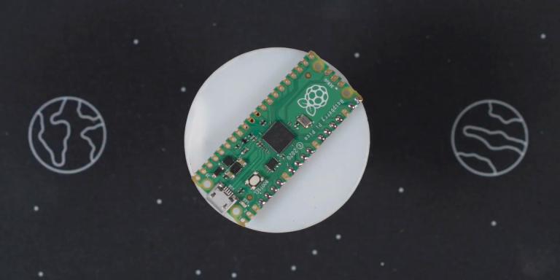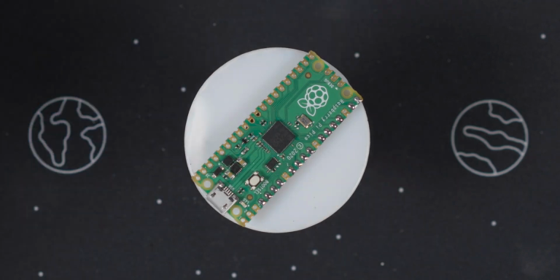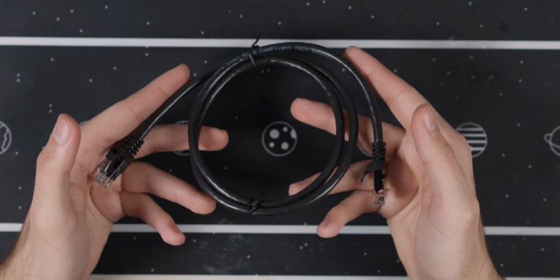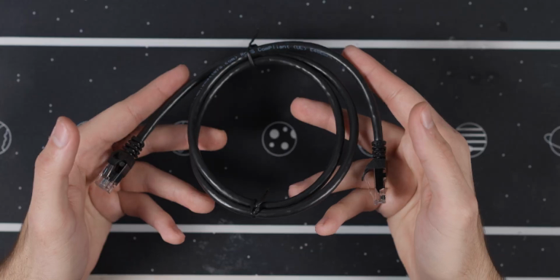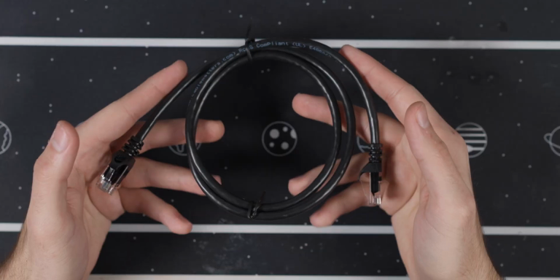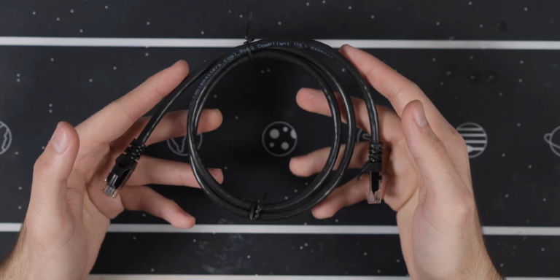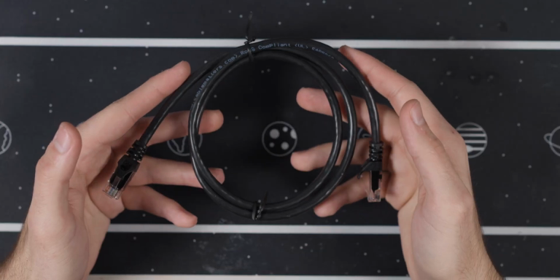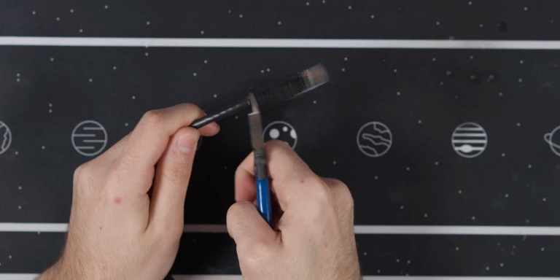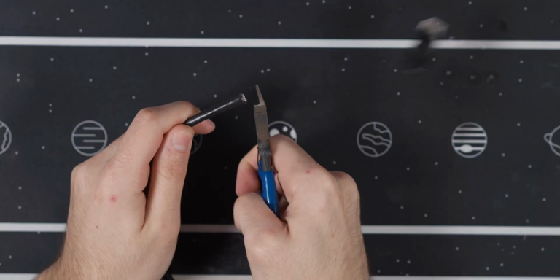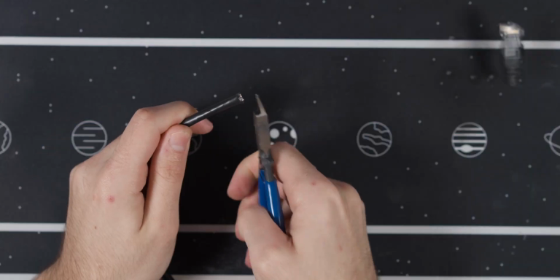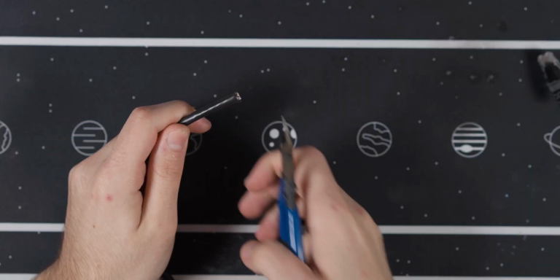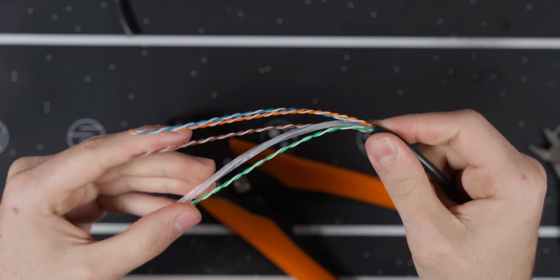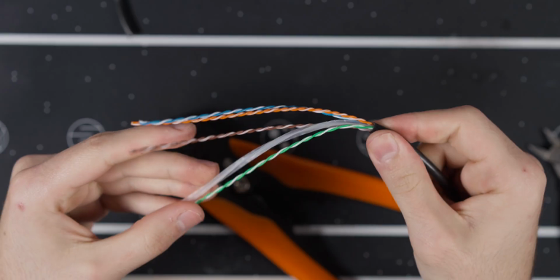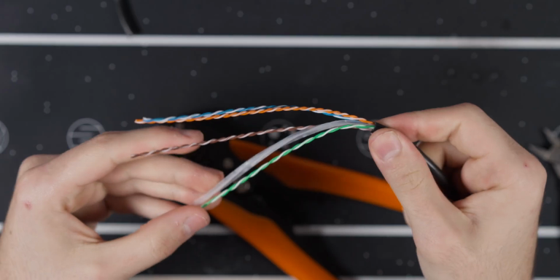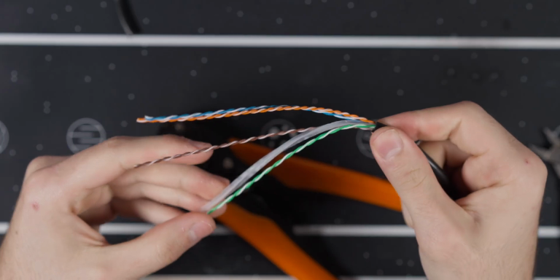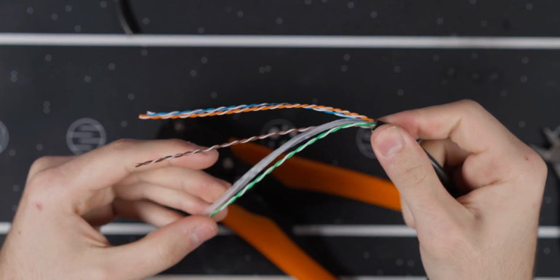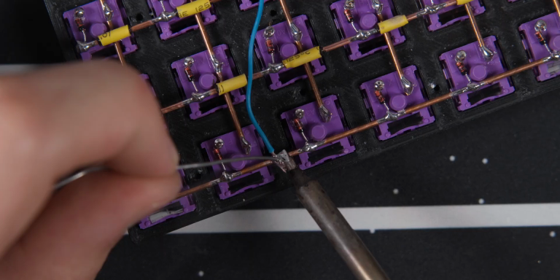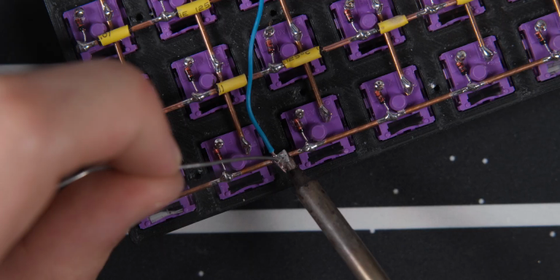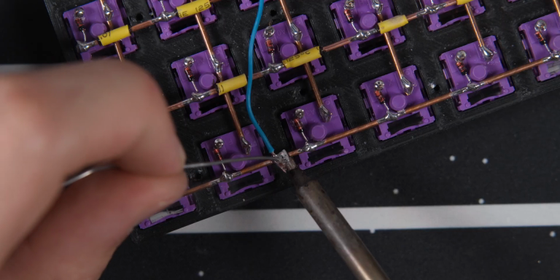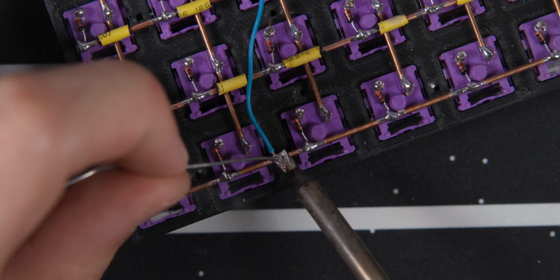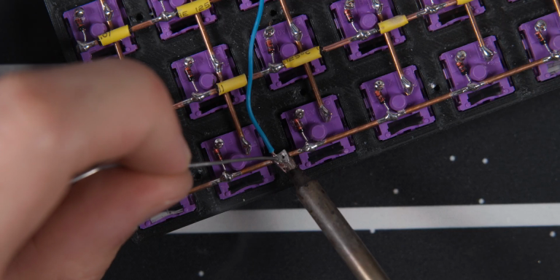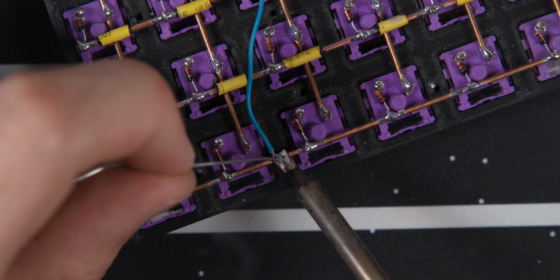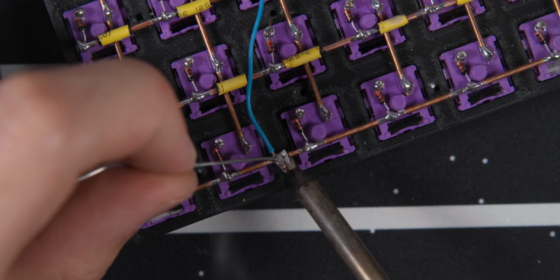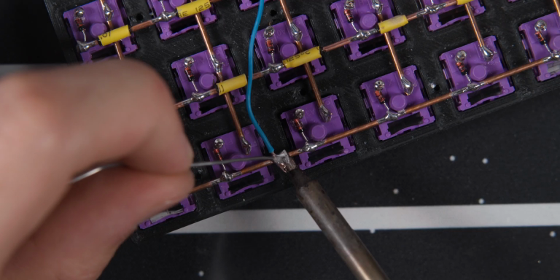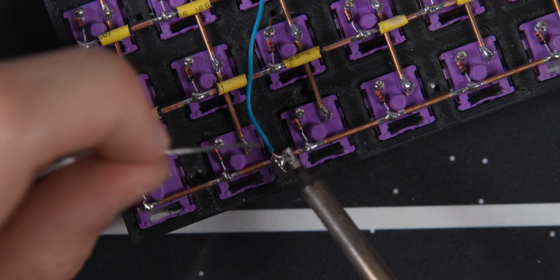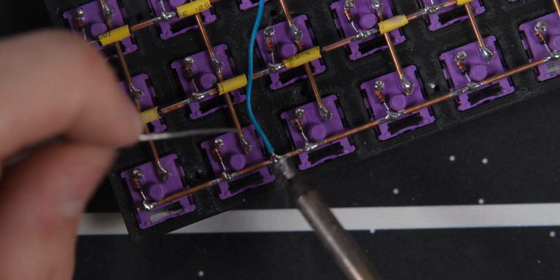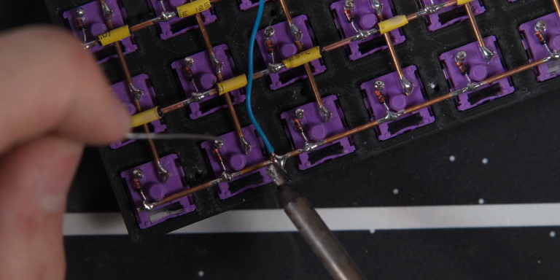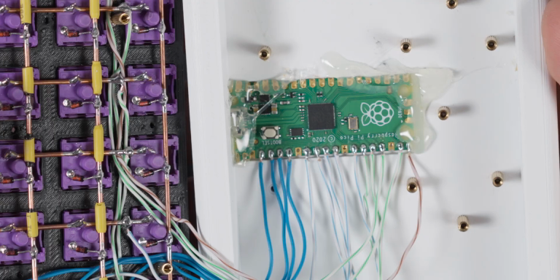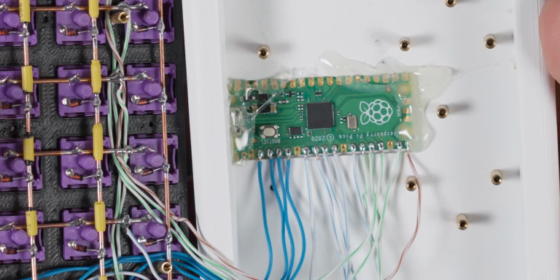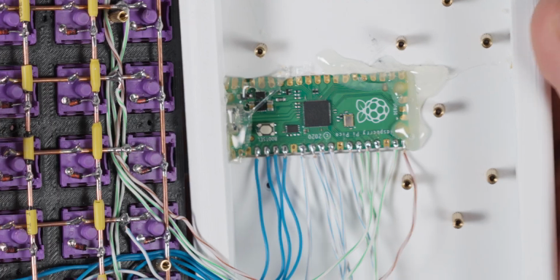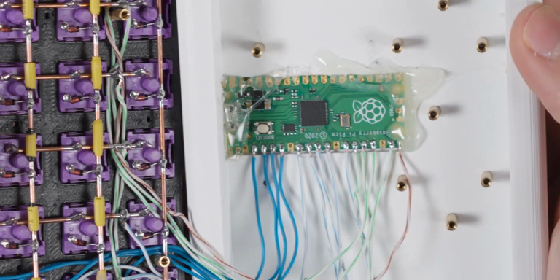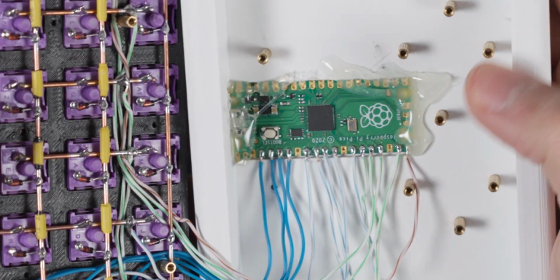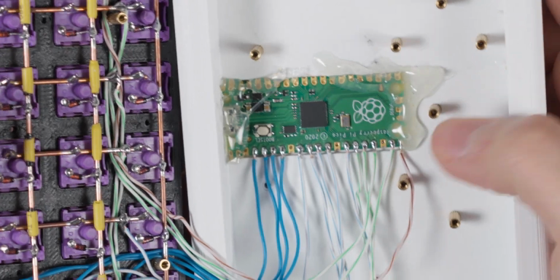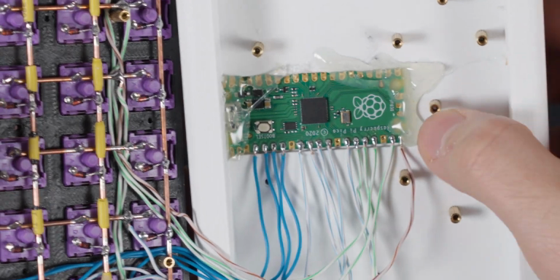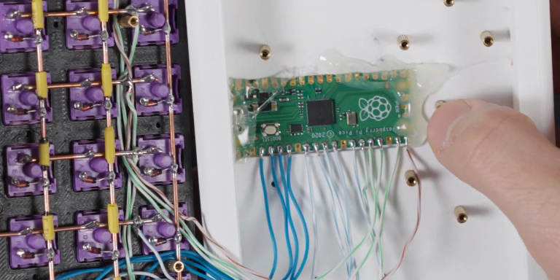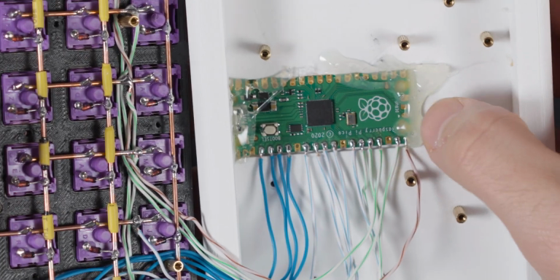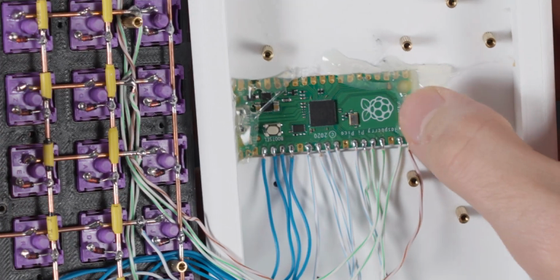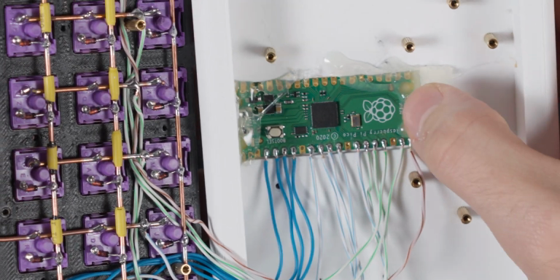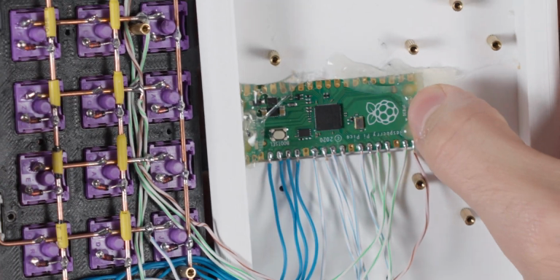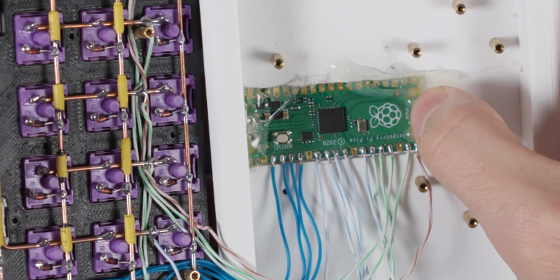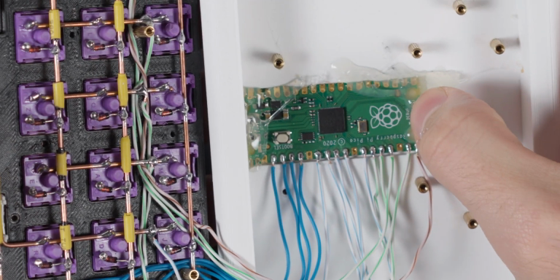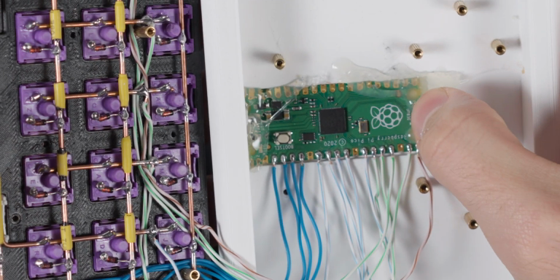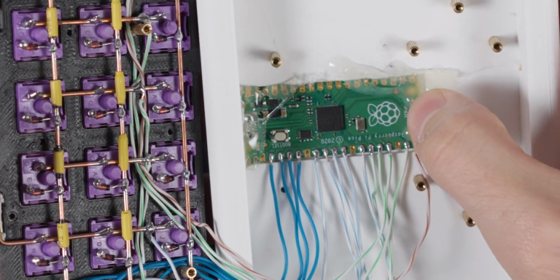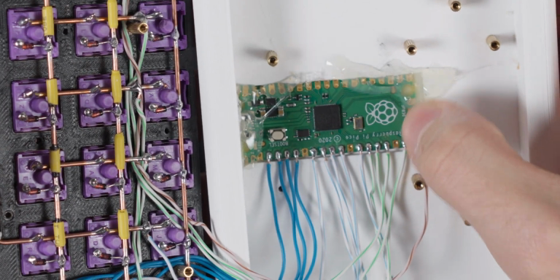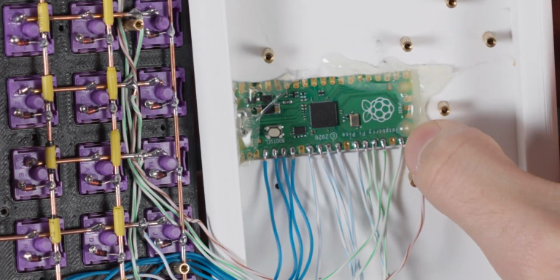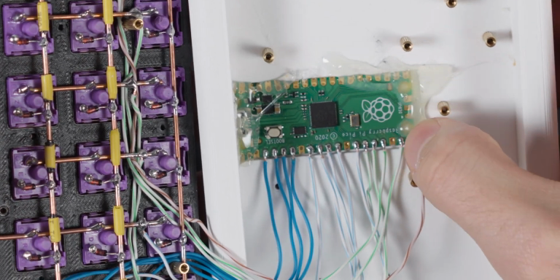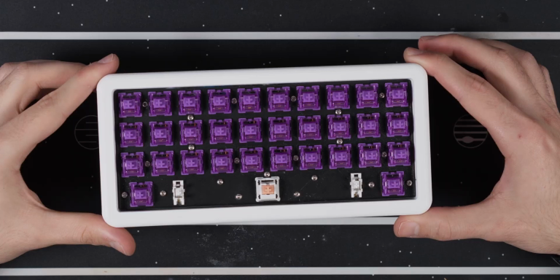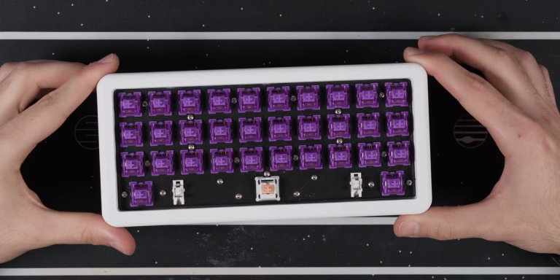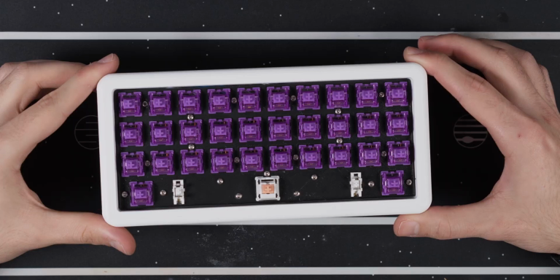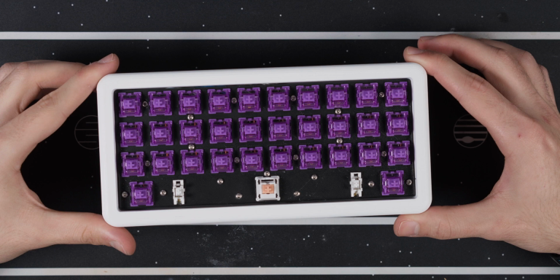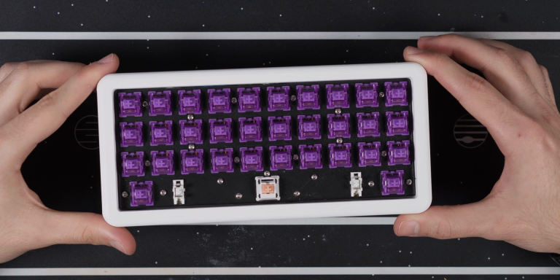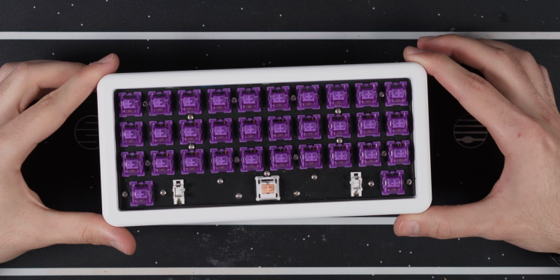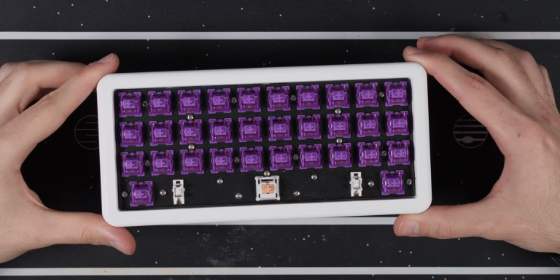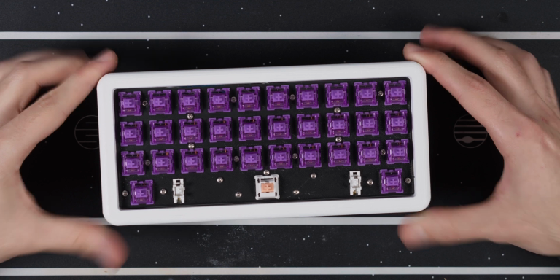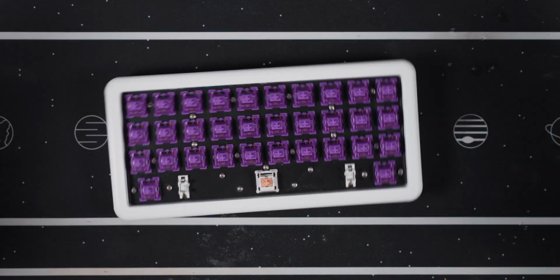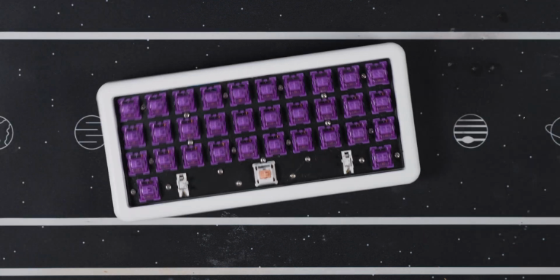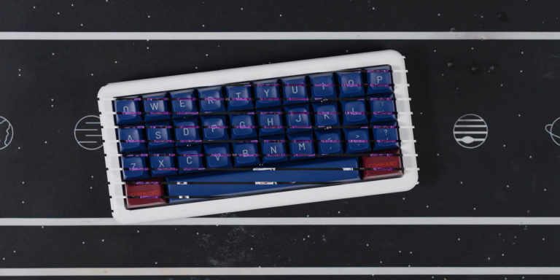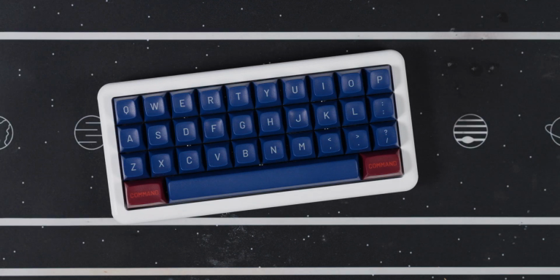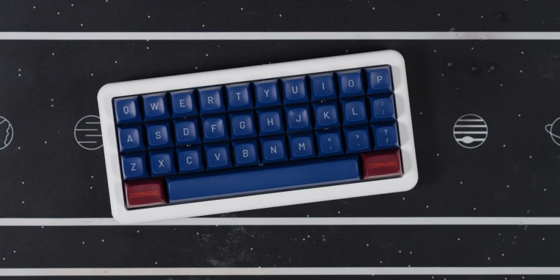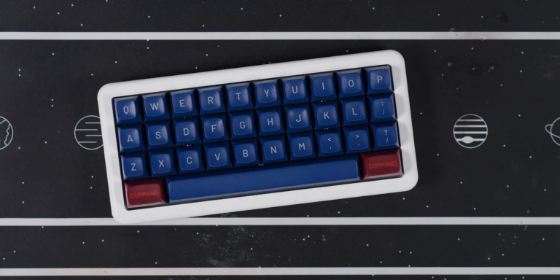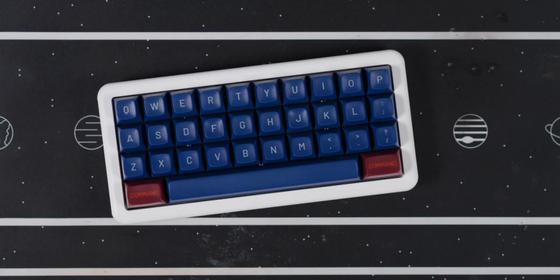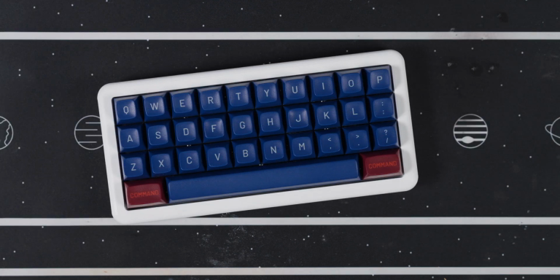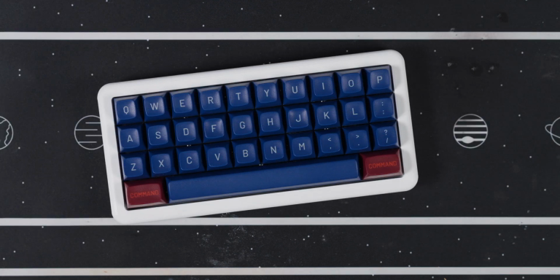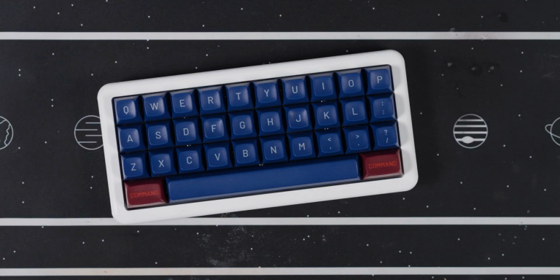Now it gets all wired up with an ethernet cable. Then I hot glue the controller into the case, assemble it, and add my keycaps.